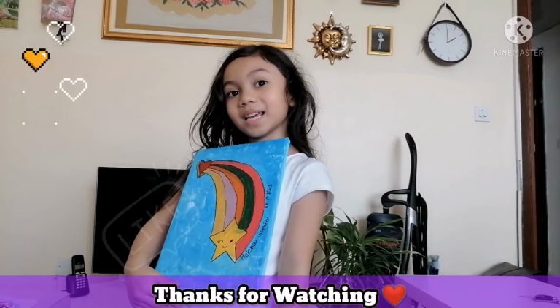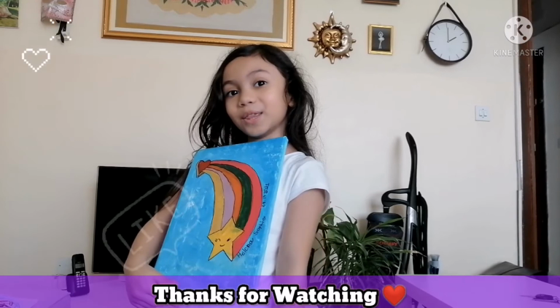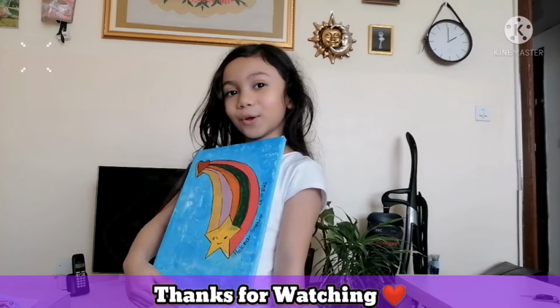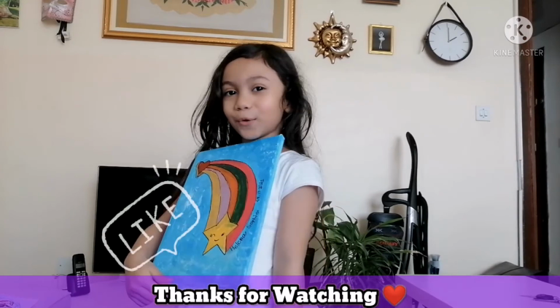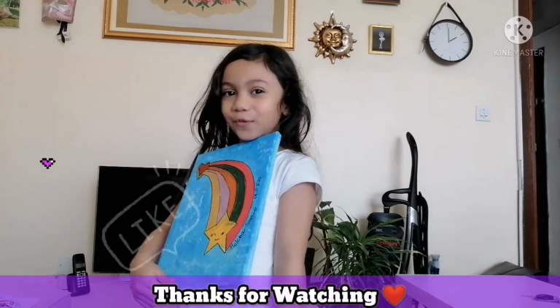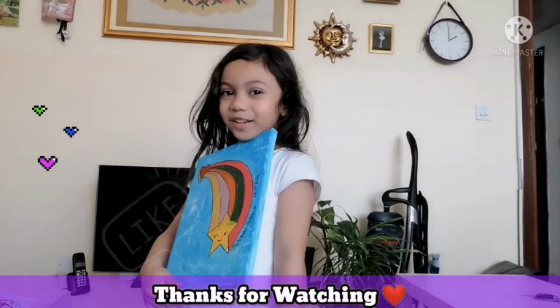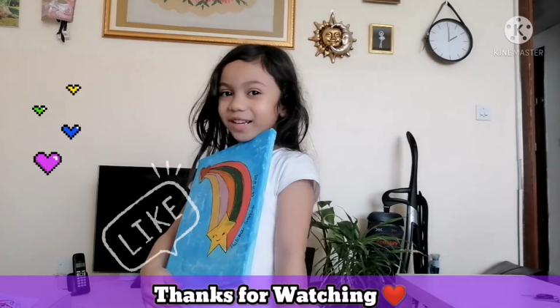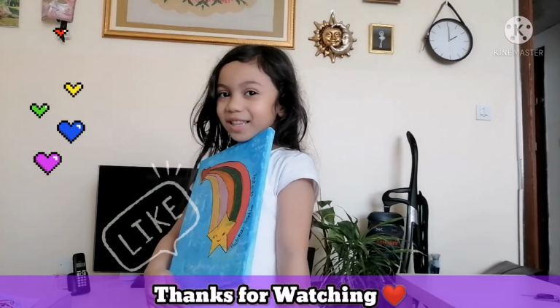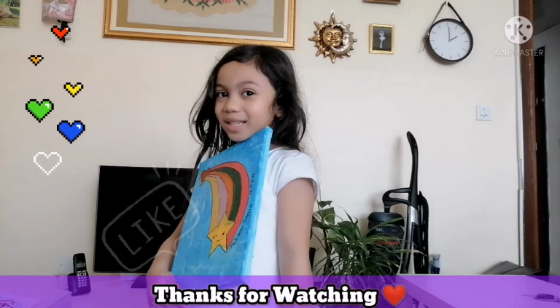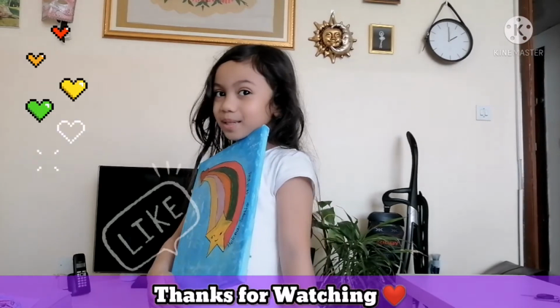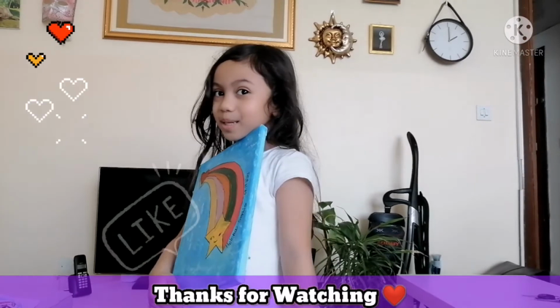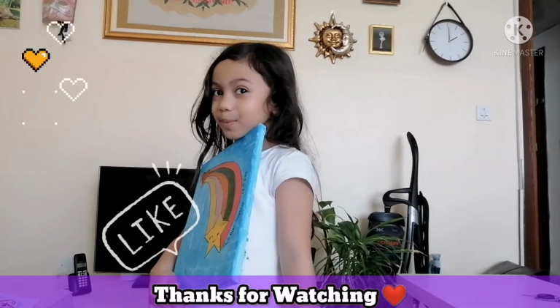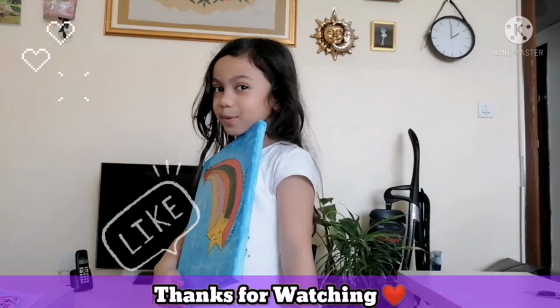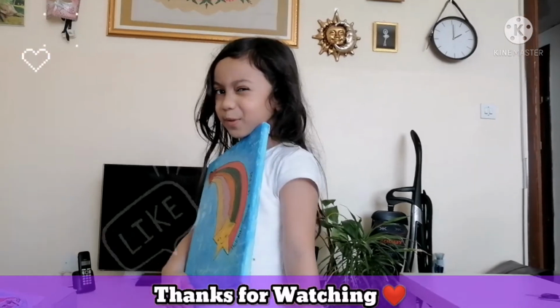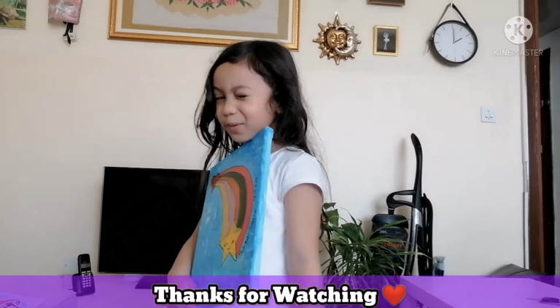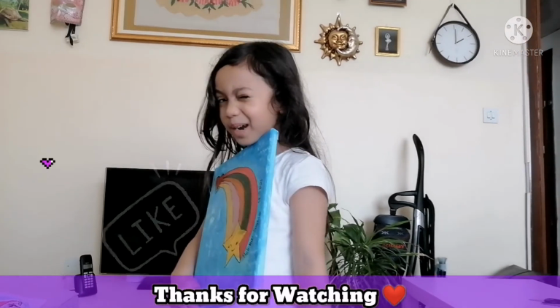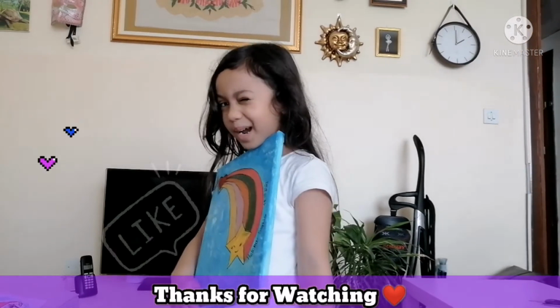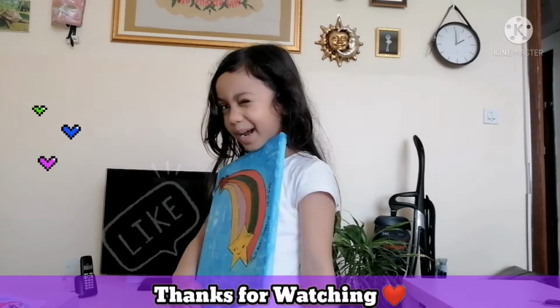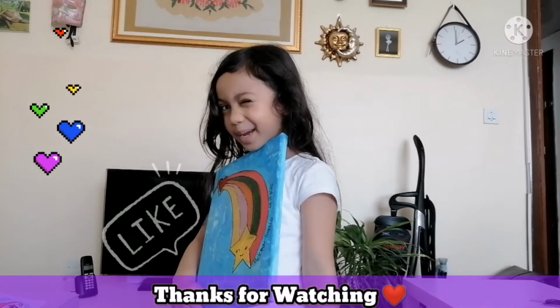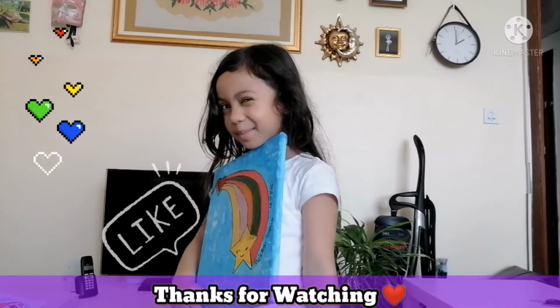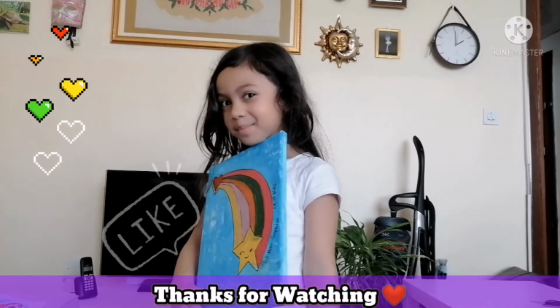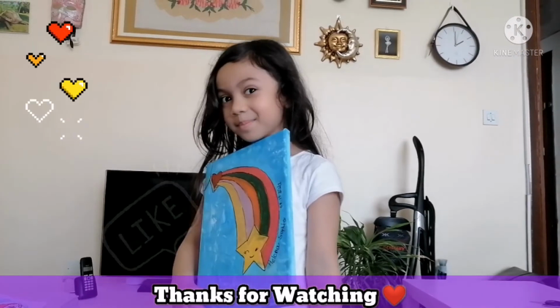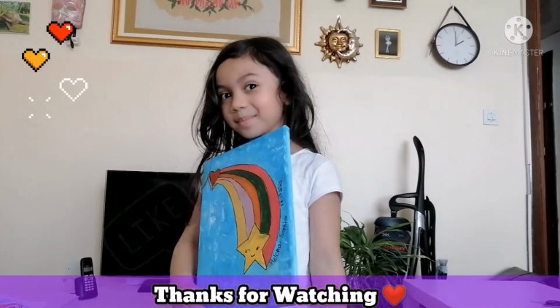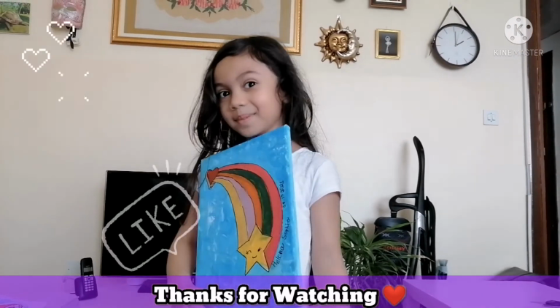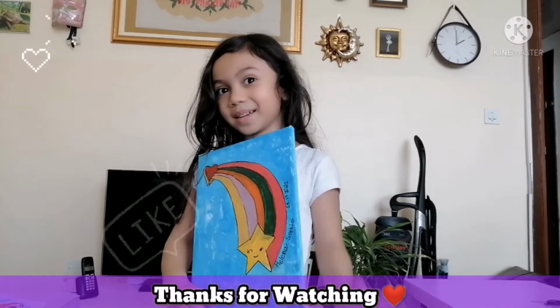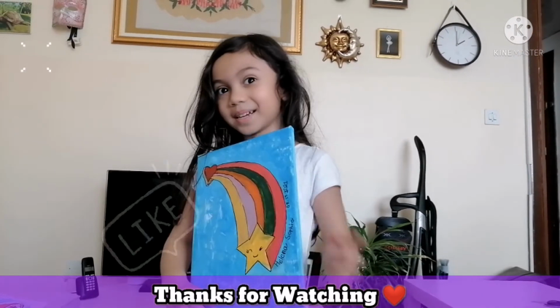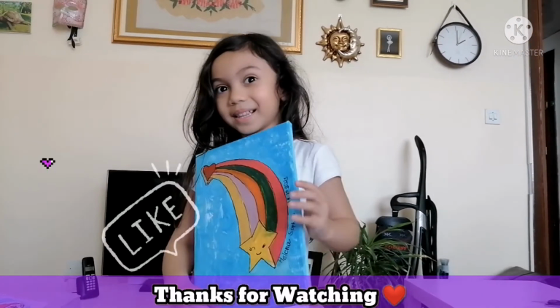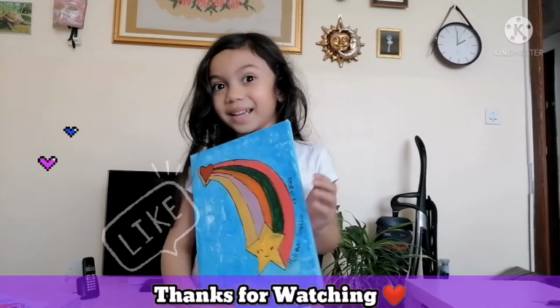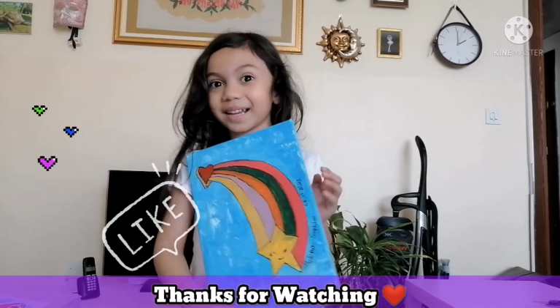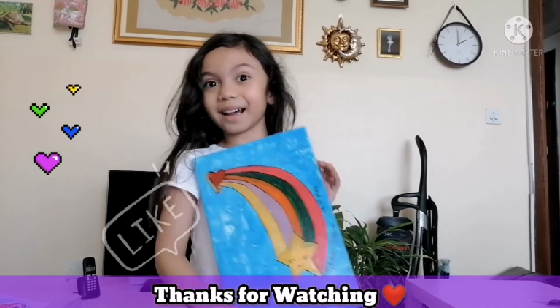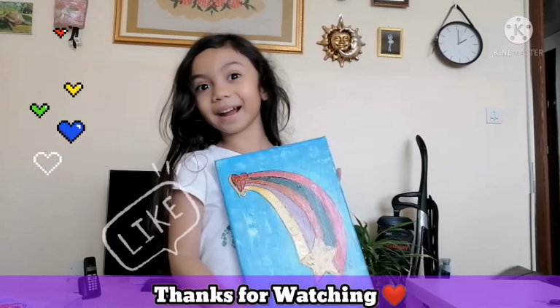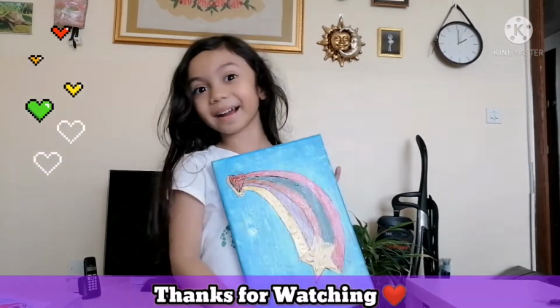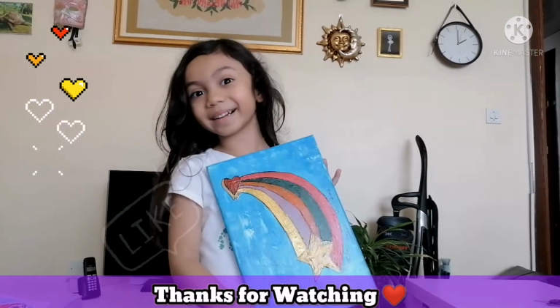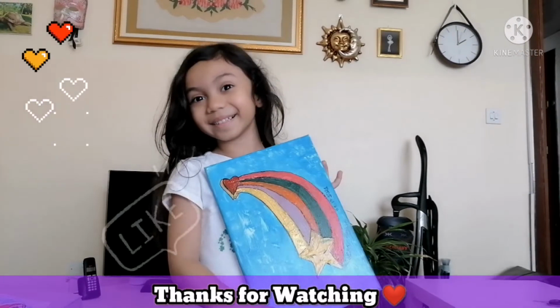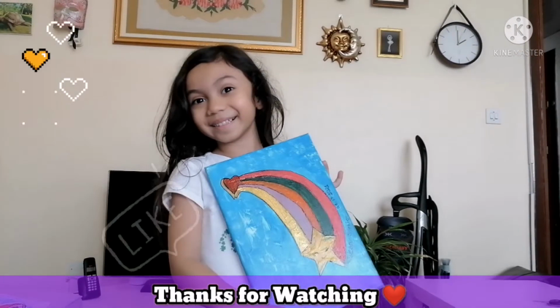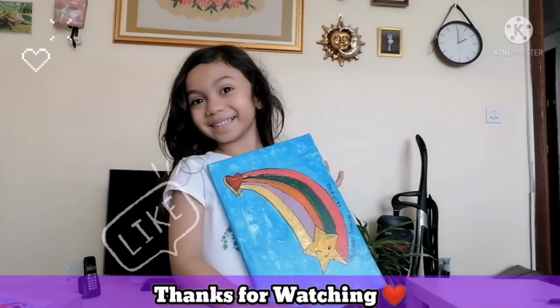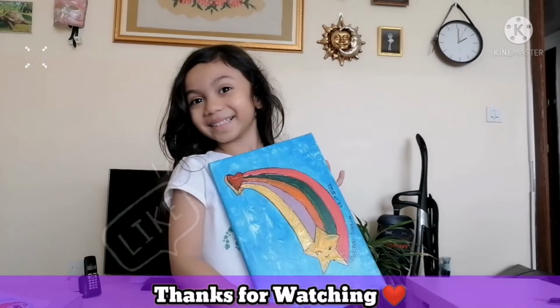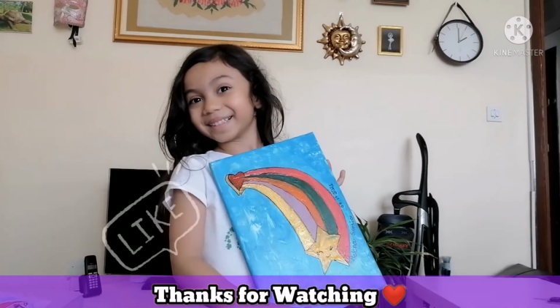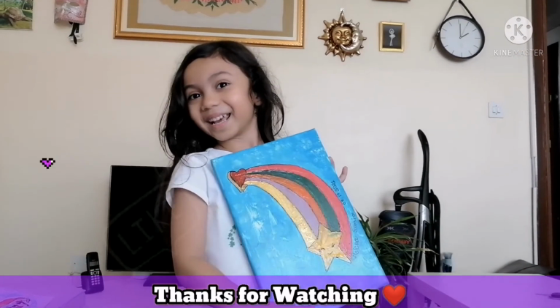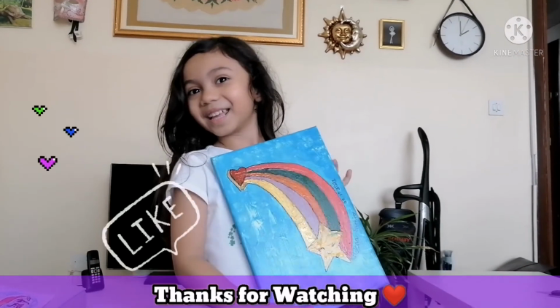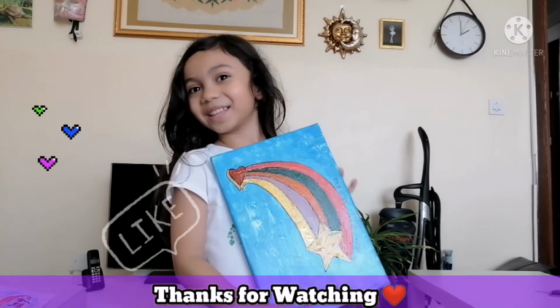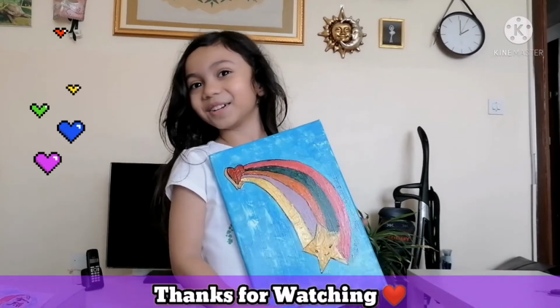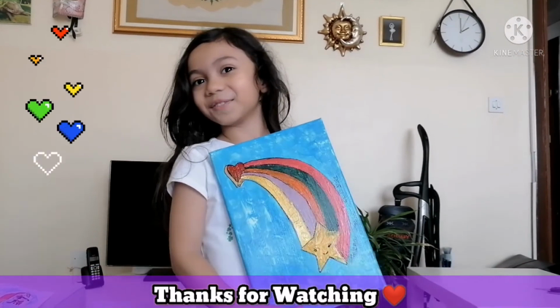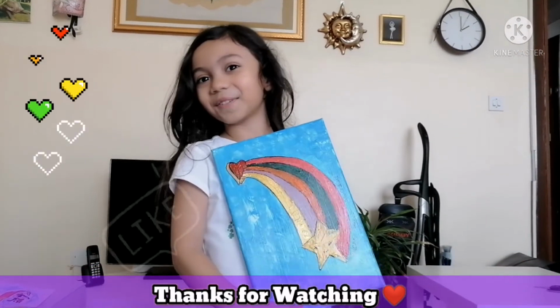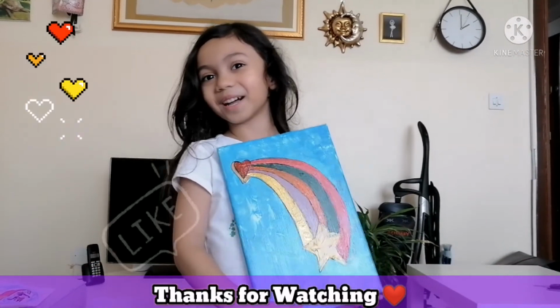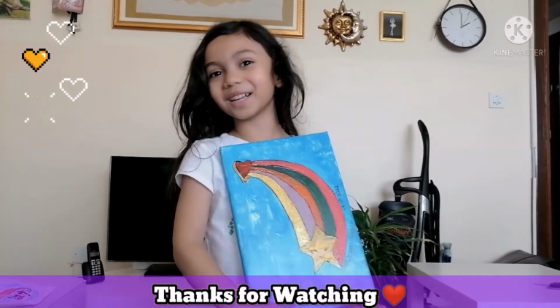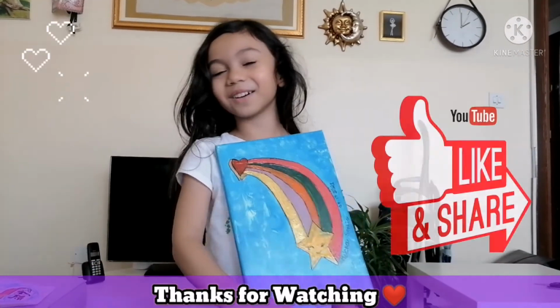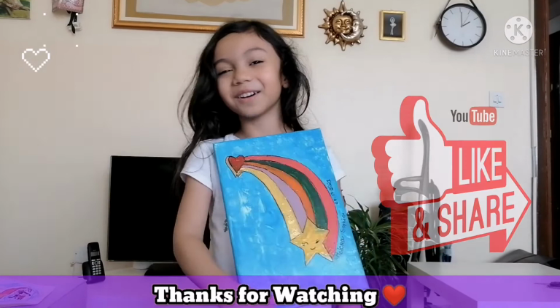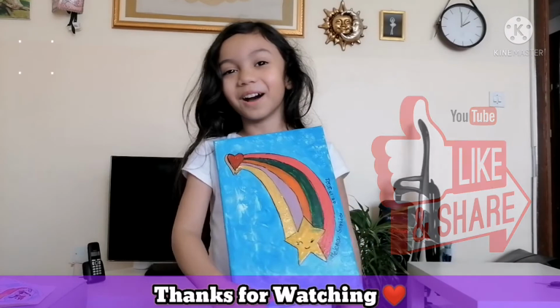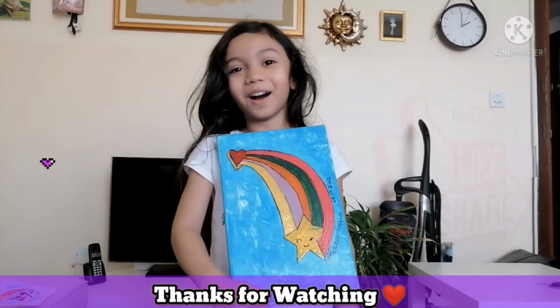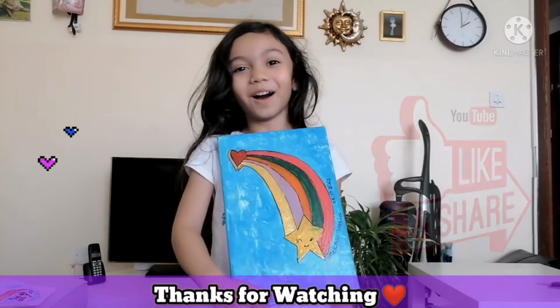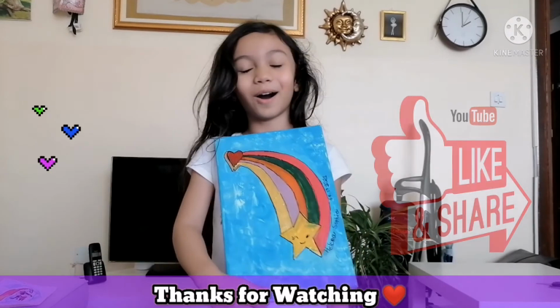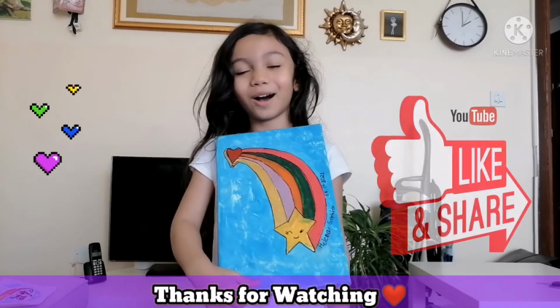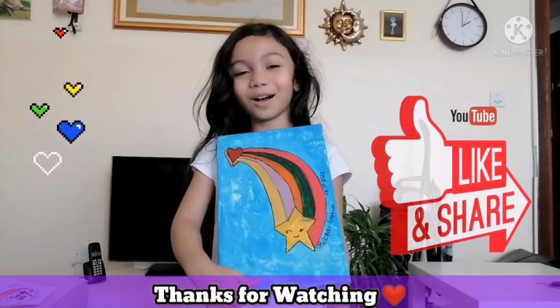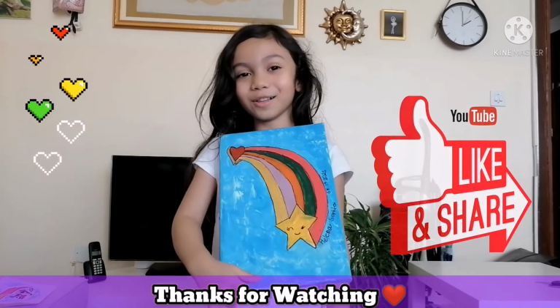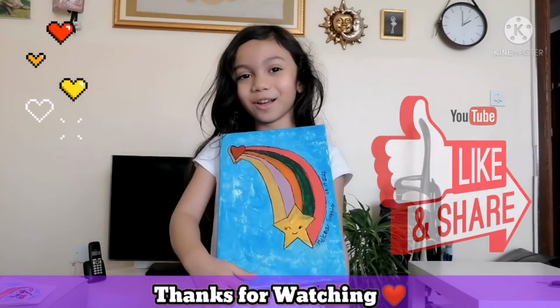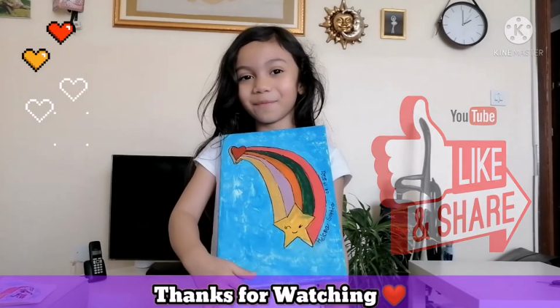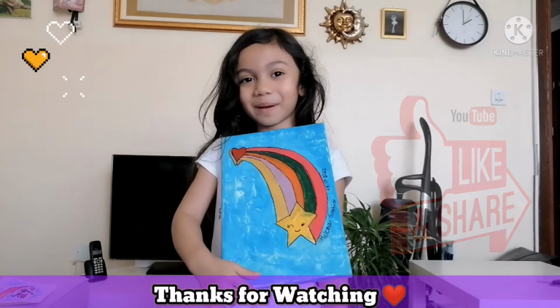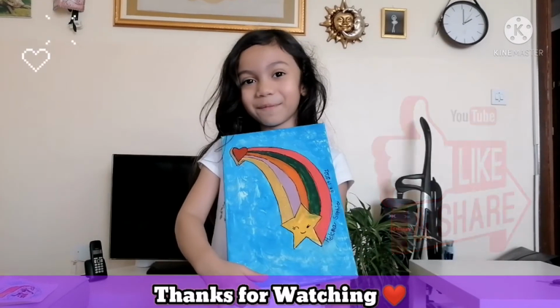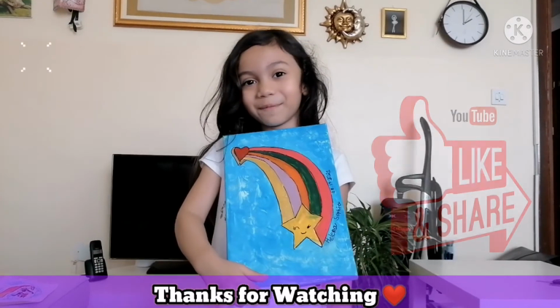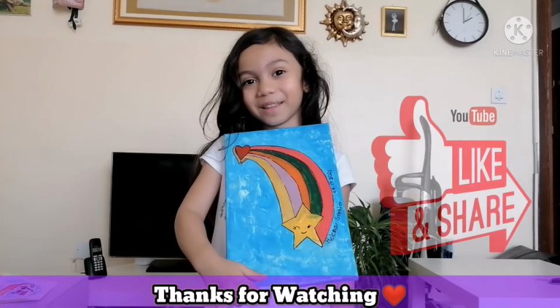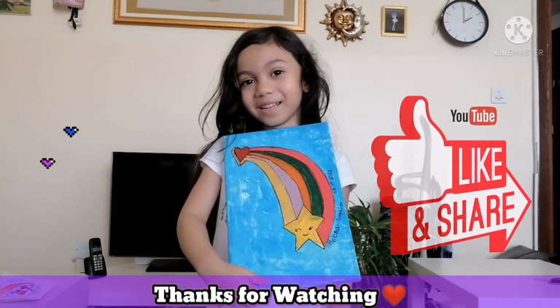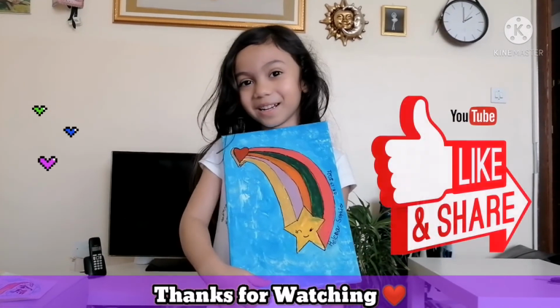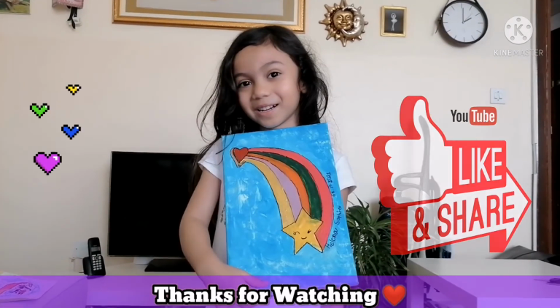Don't forget to subscribe, click hard, and follow all of my videos.